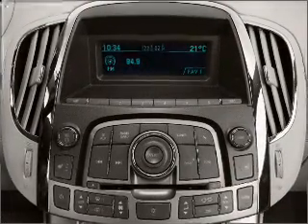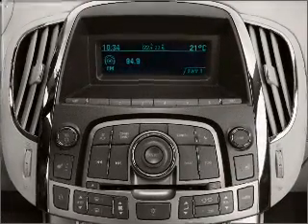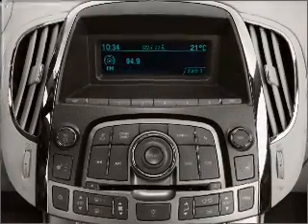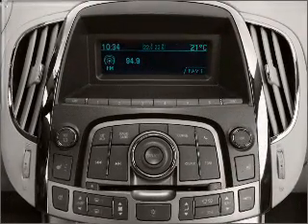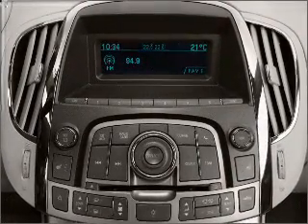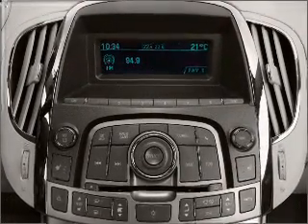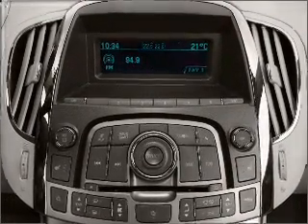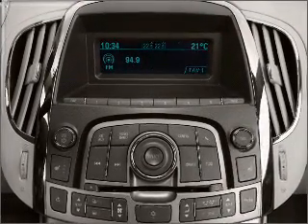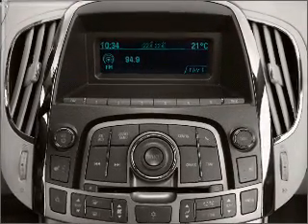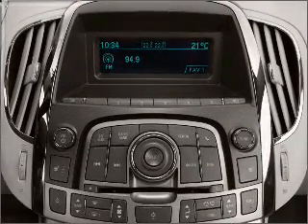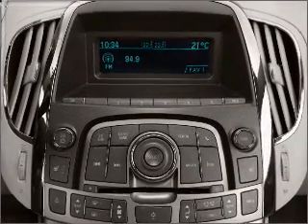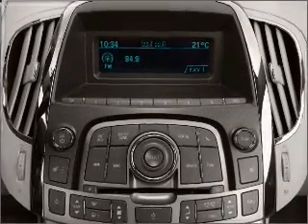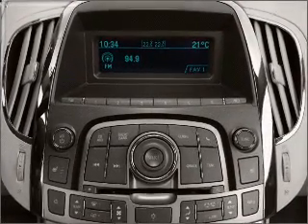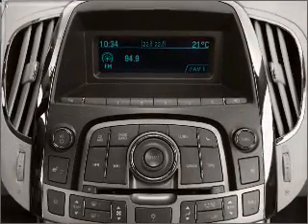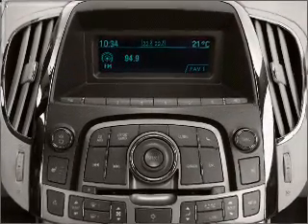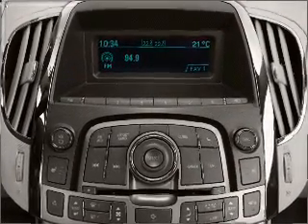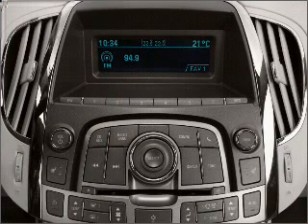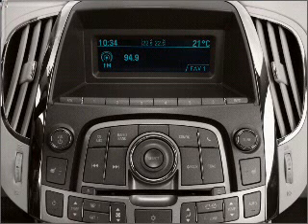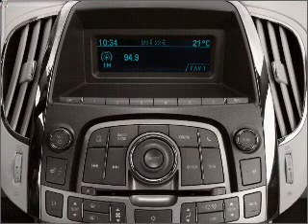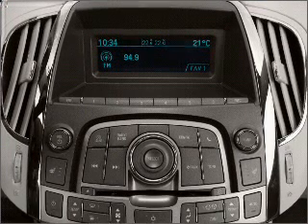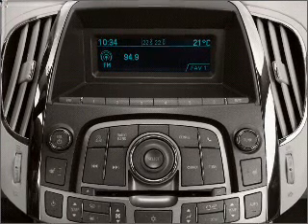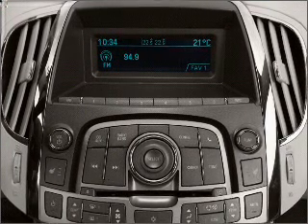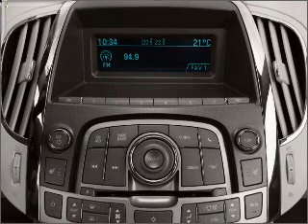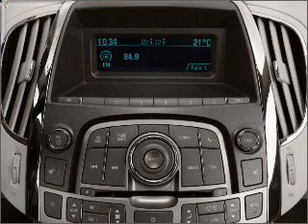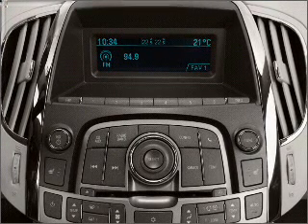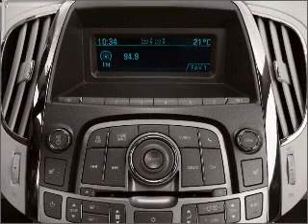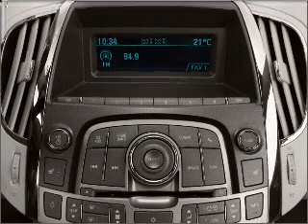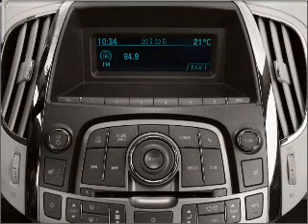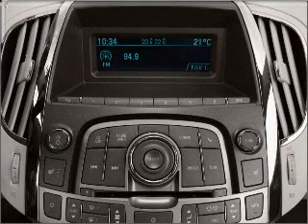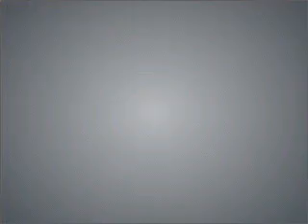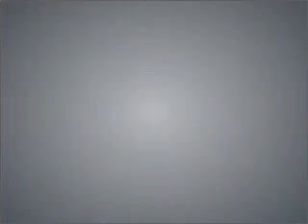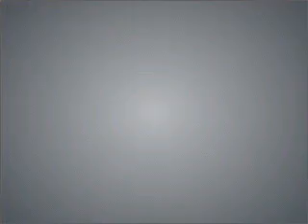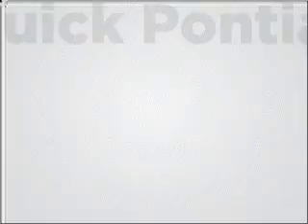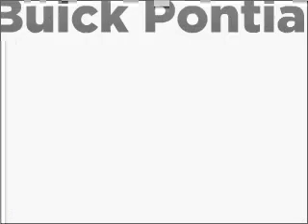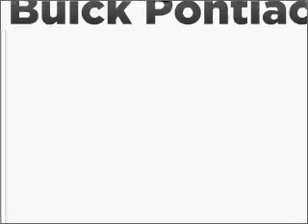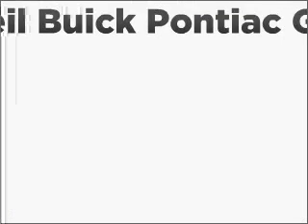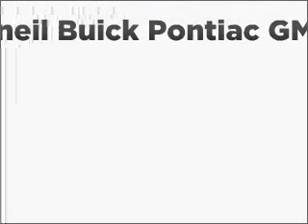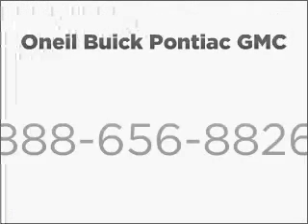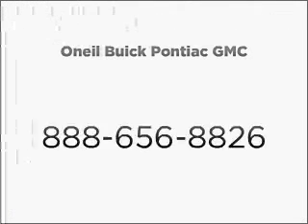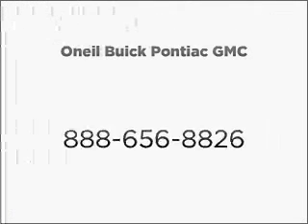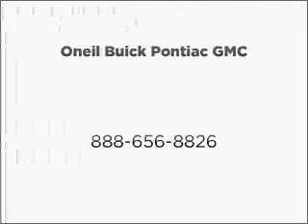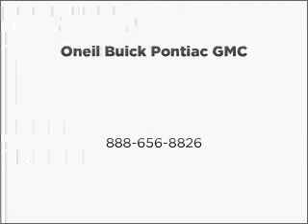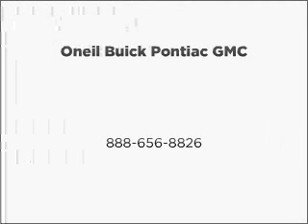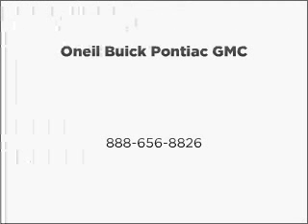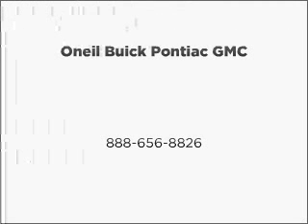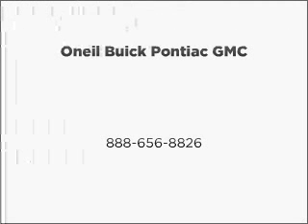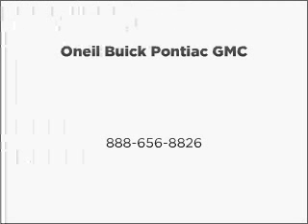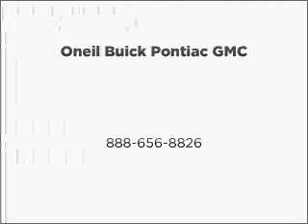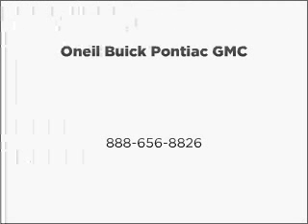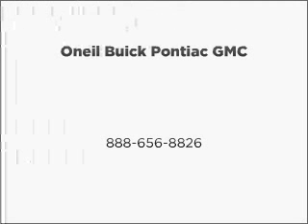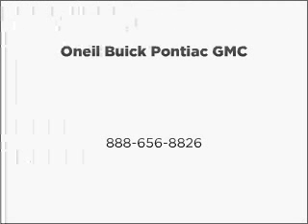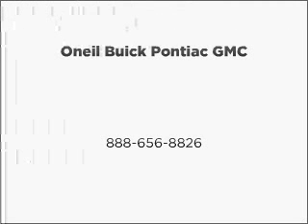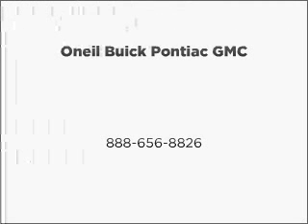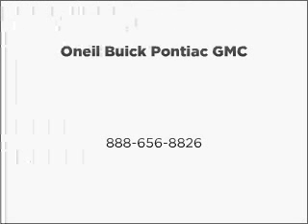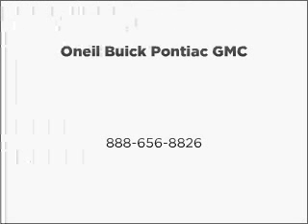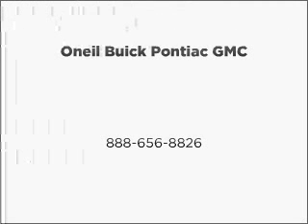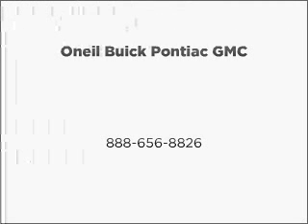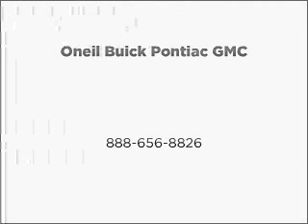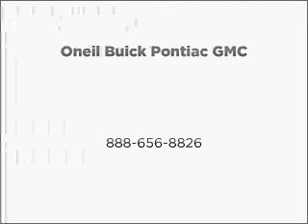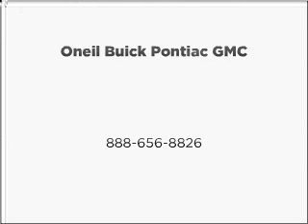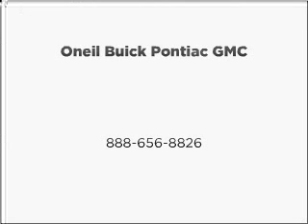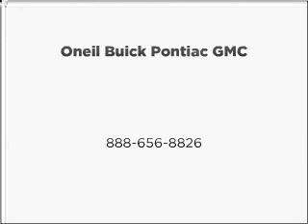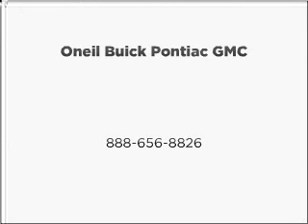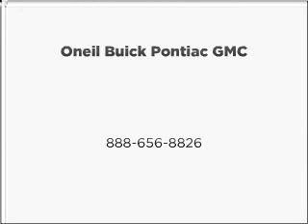Call today to schedule a test drive. We'll see you next time.